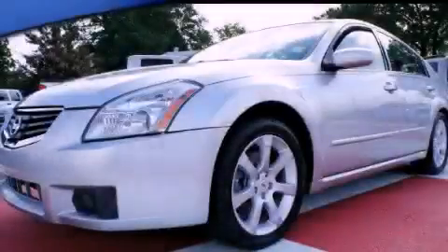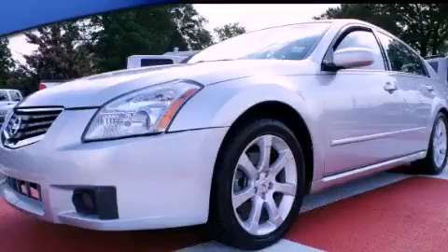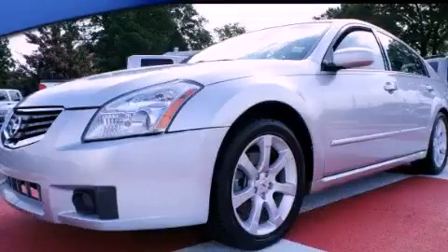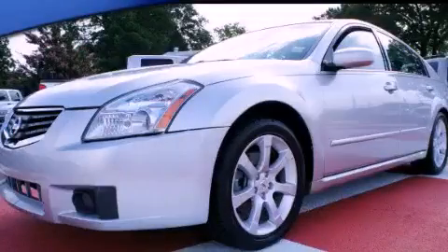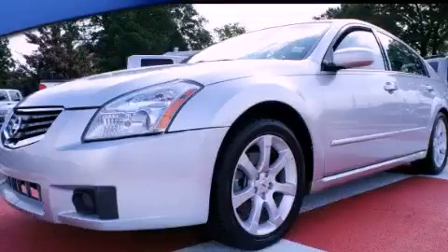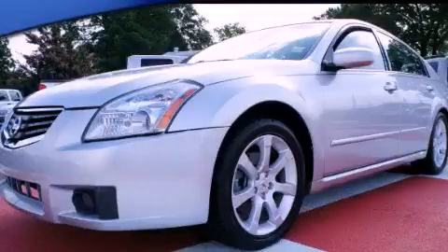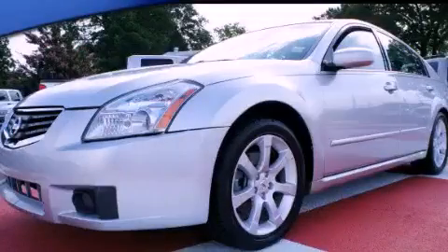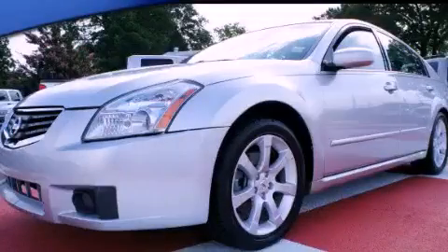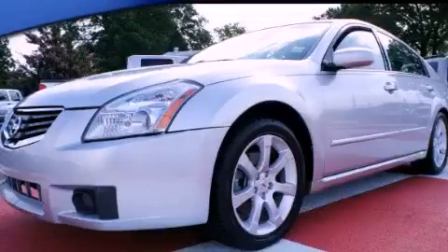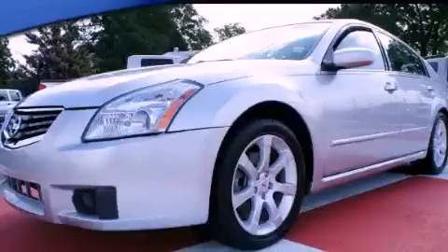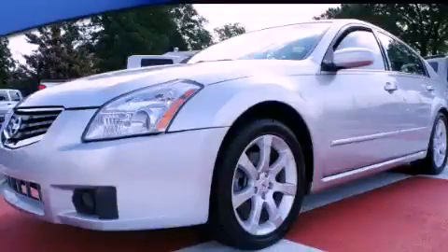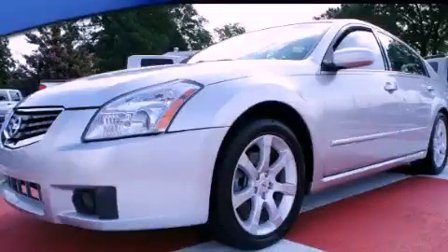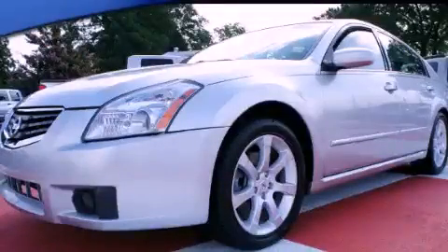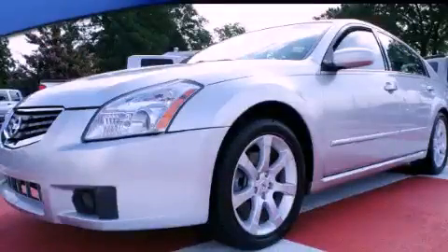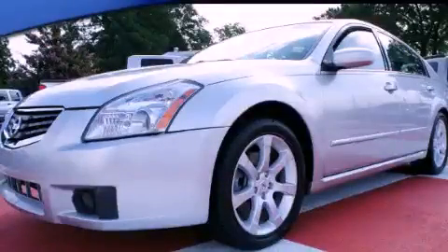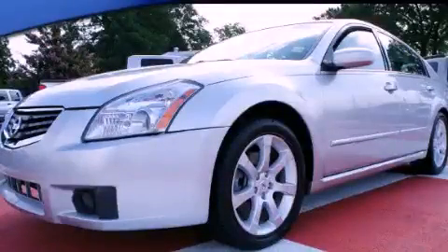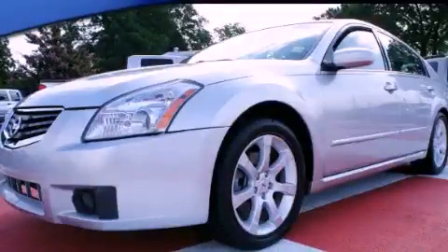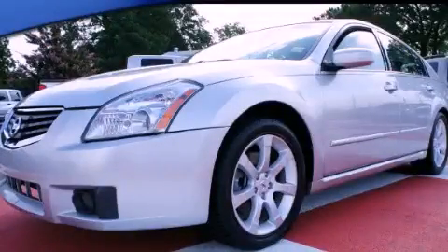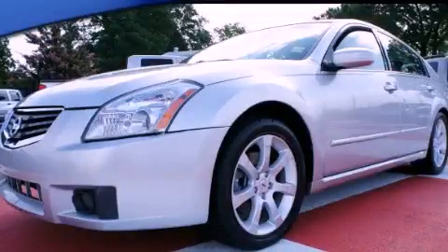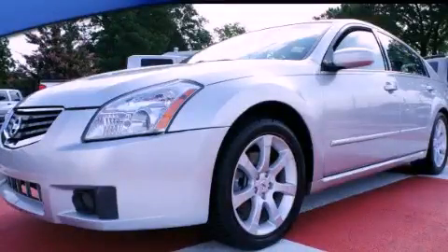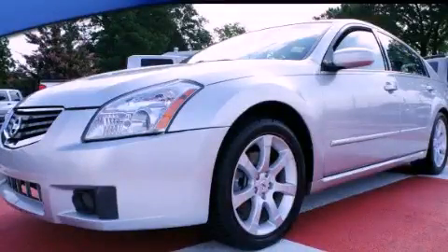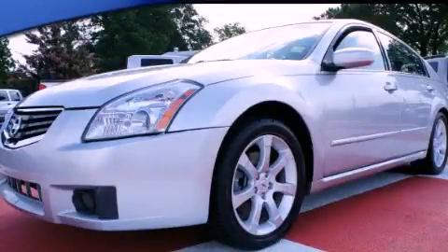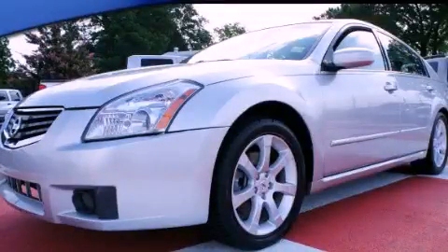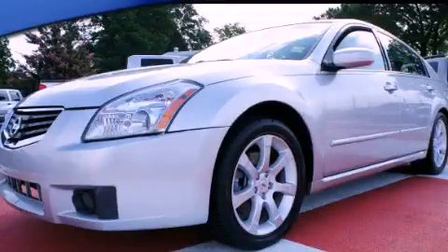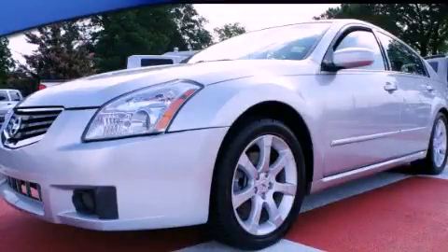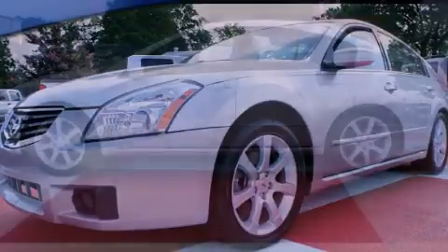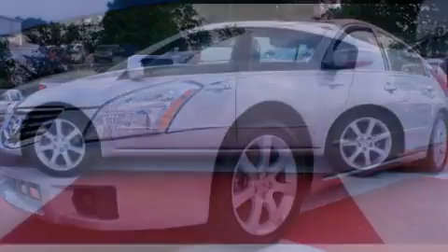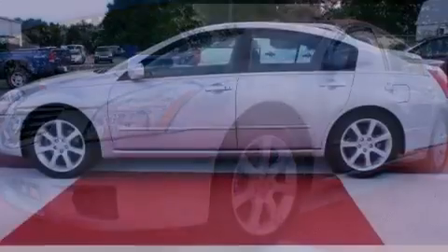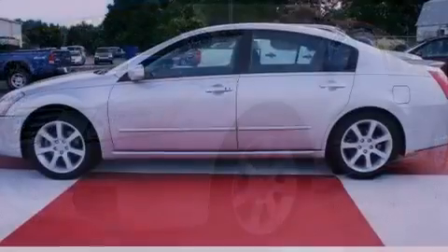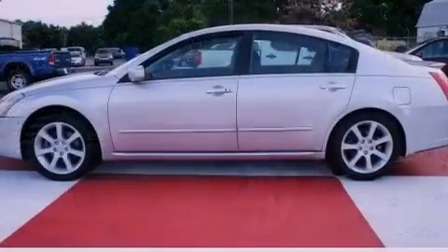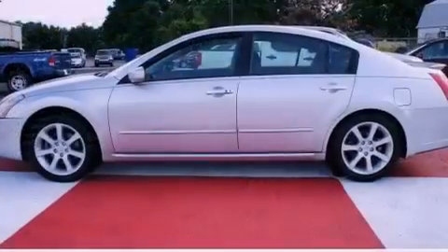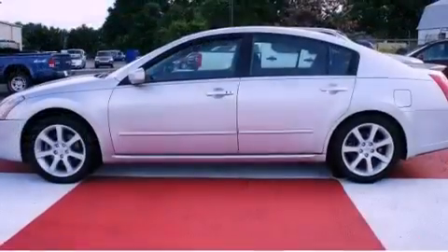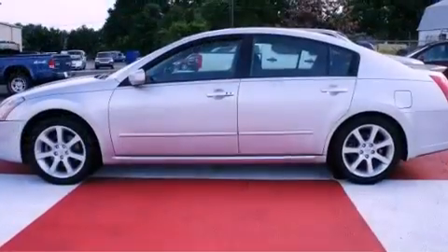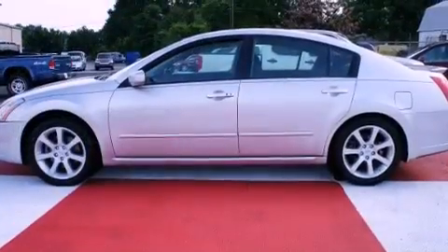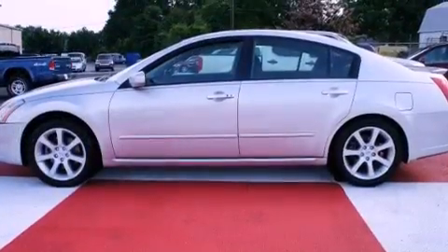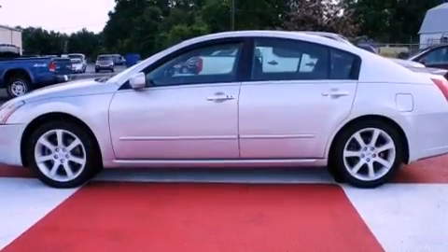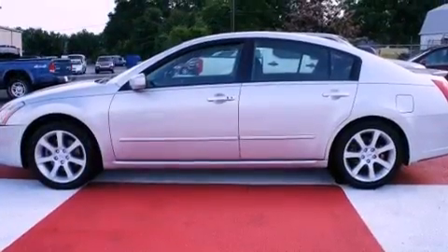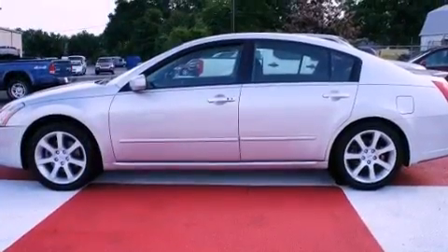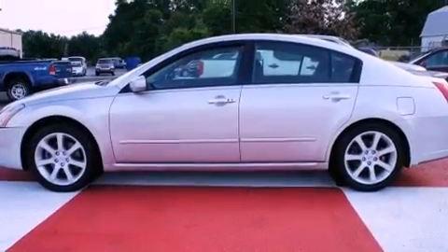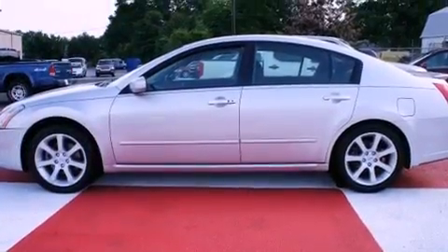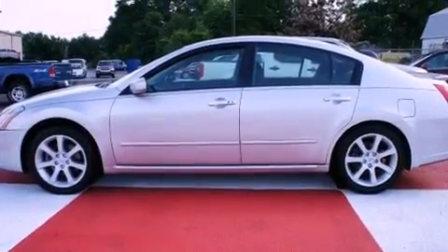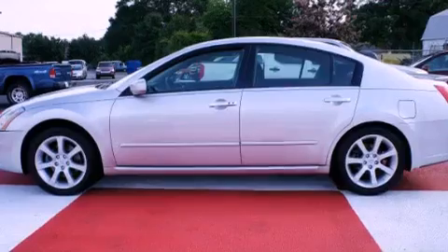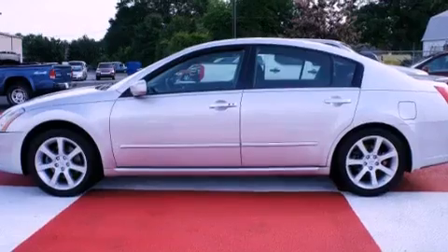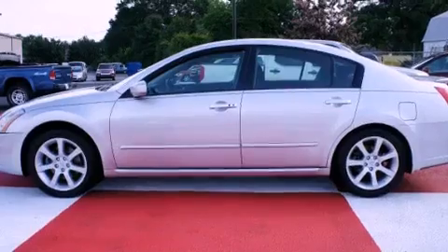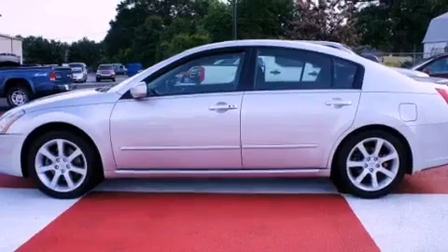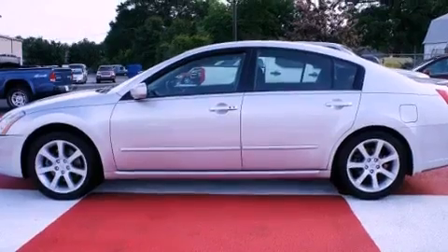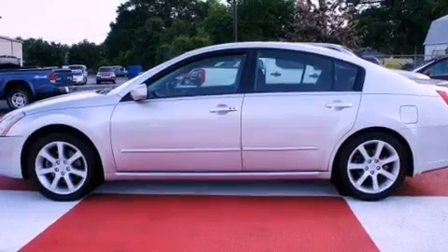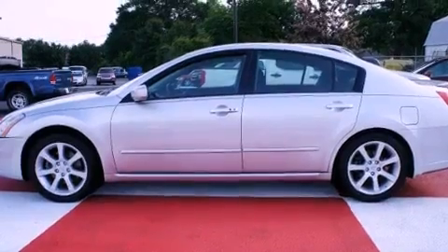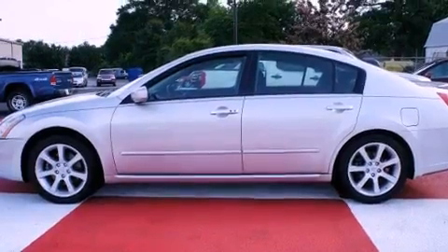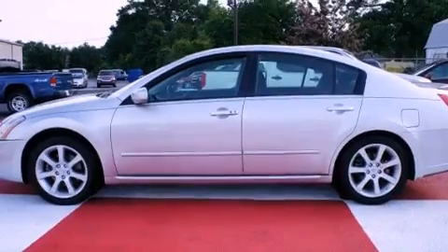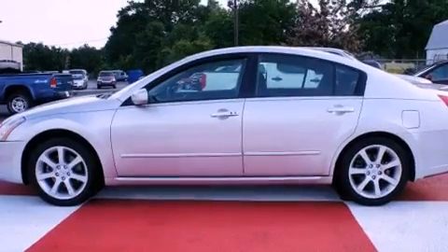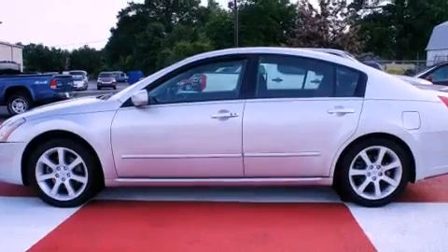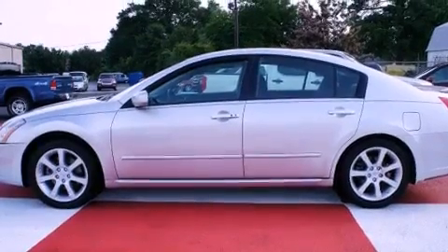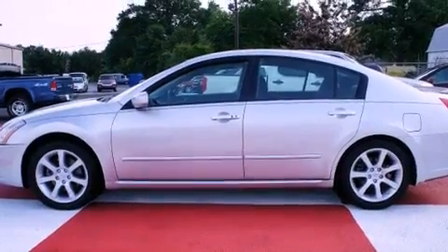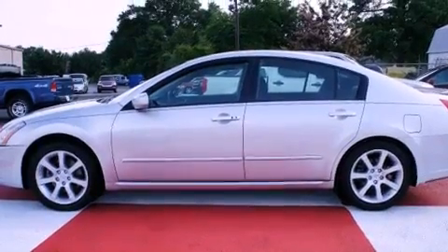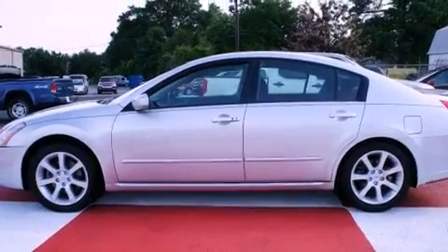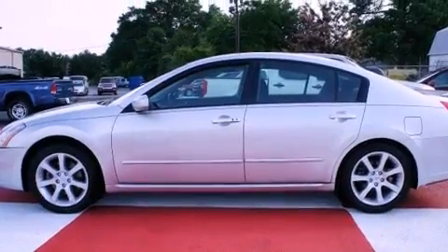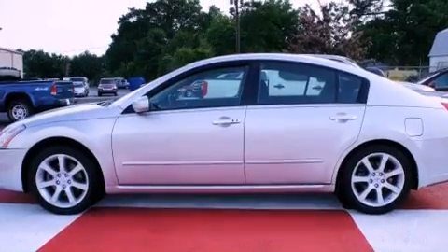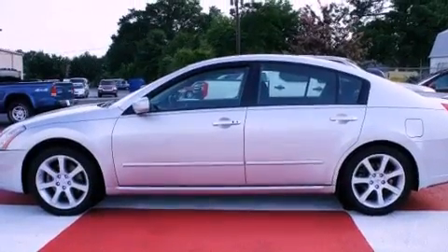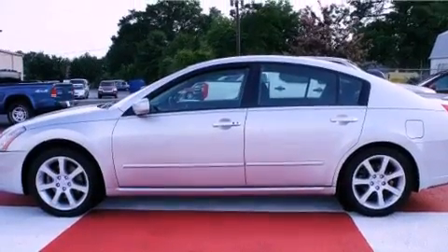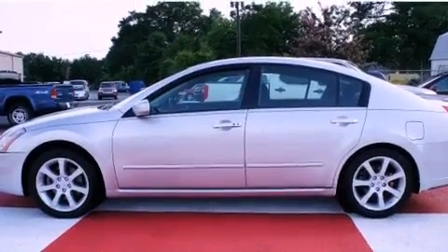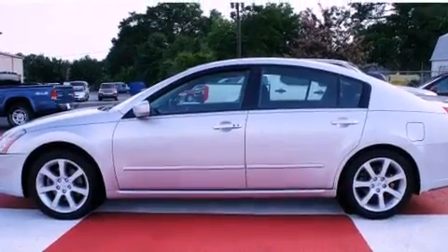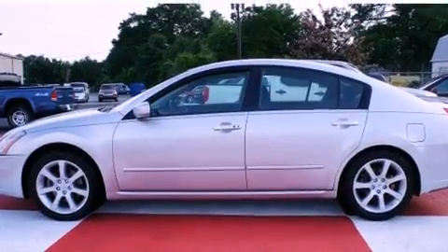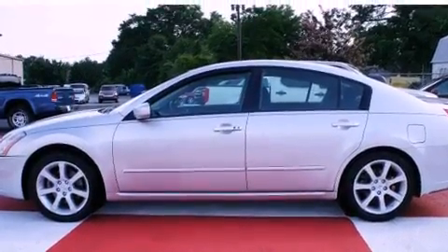This is a 2008 Nissan Maxima. It has a 3.5-liter six-cylinder engine and a continuous variable transmission.